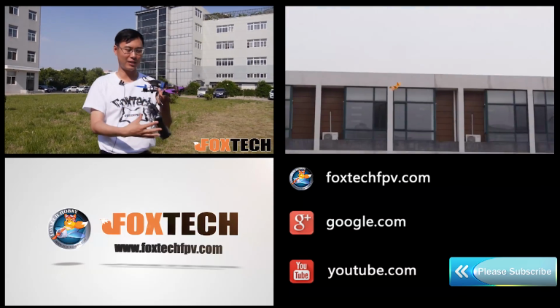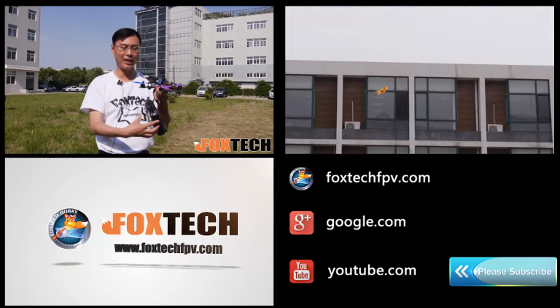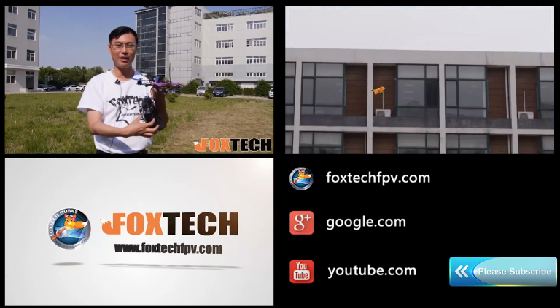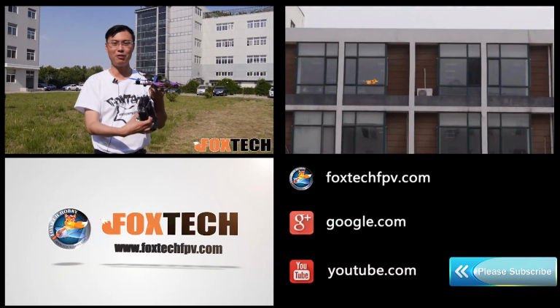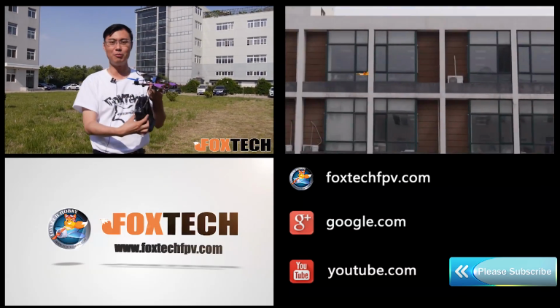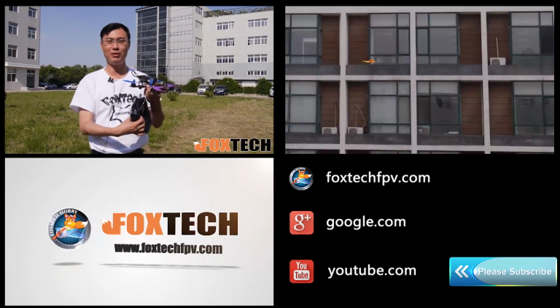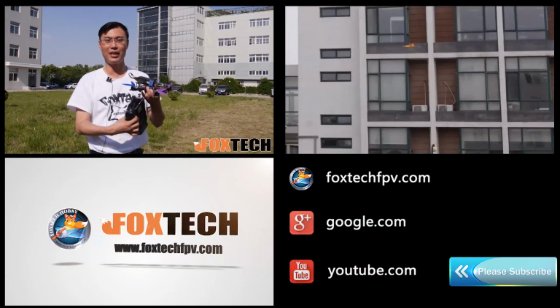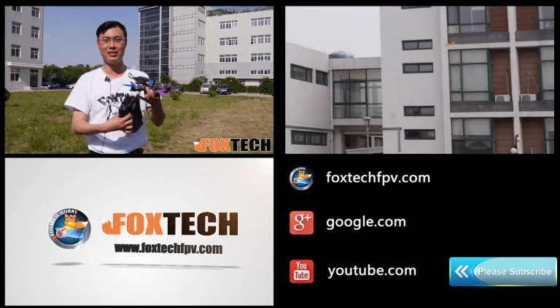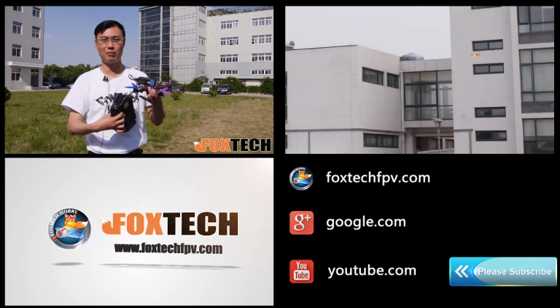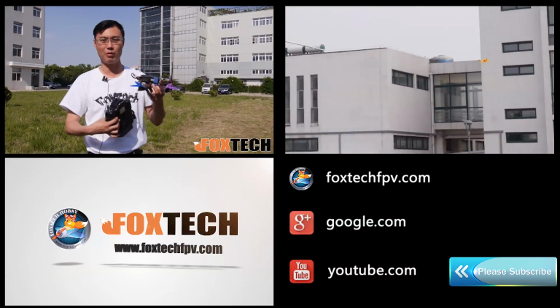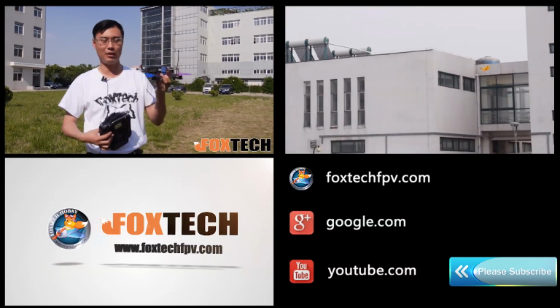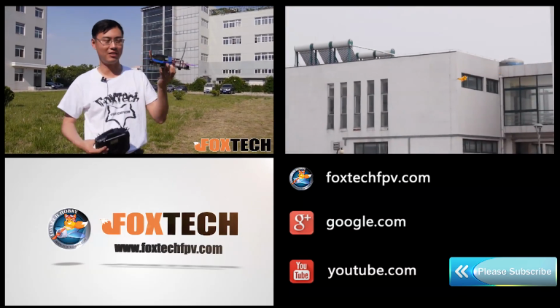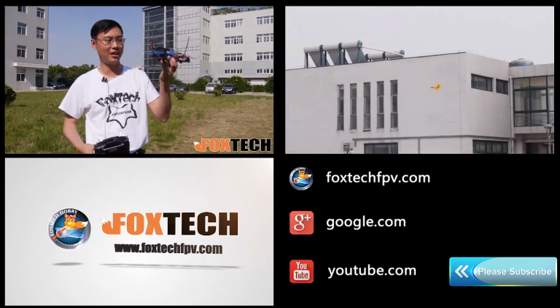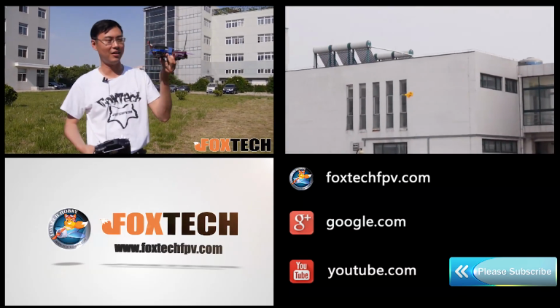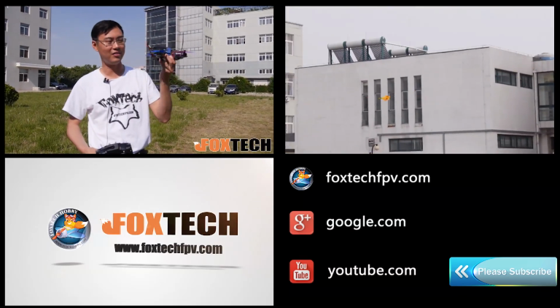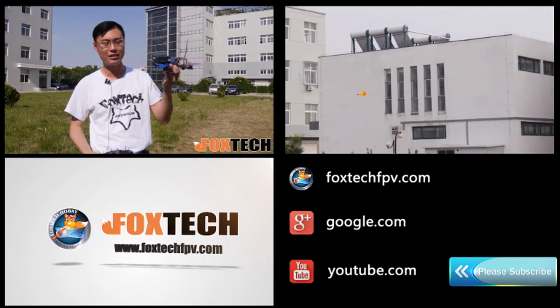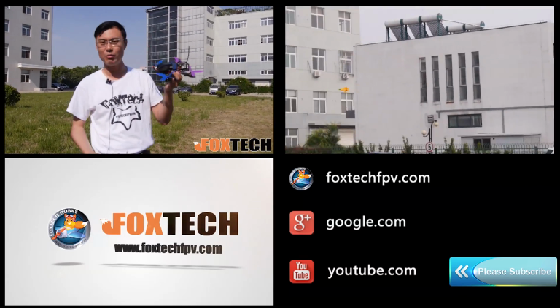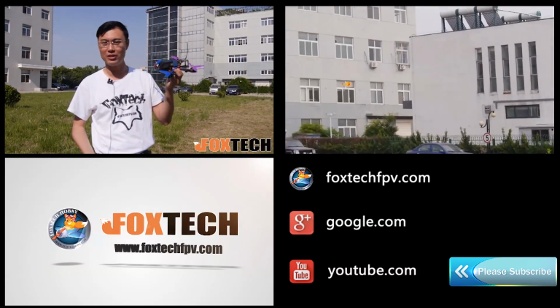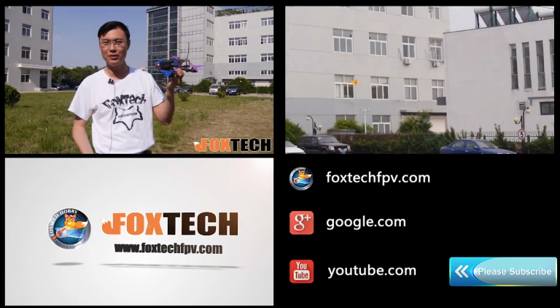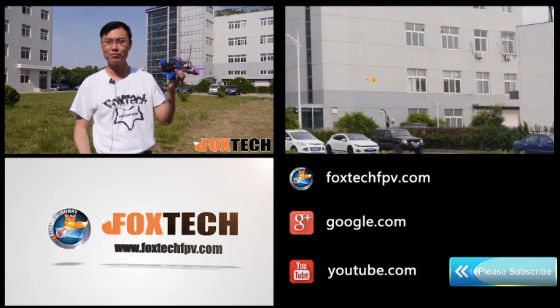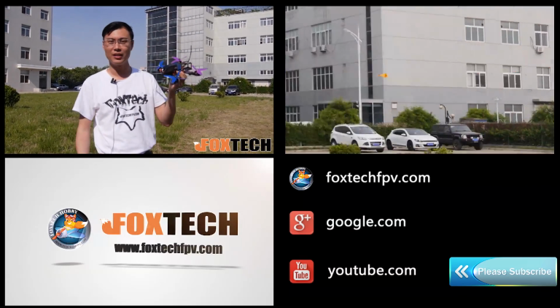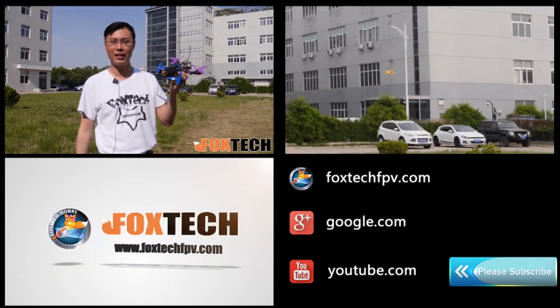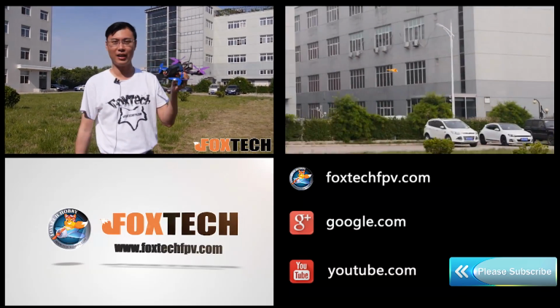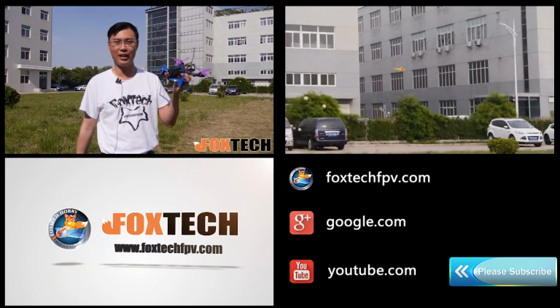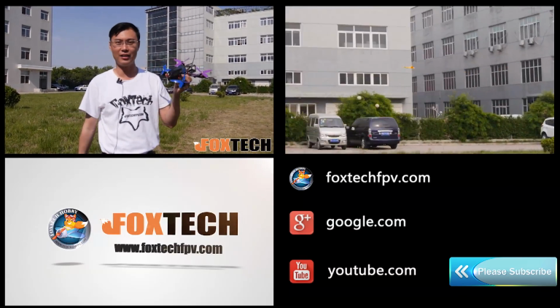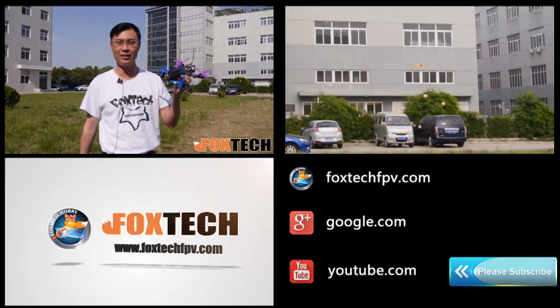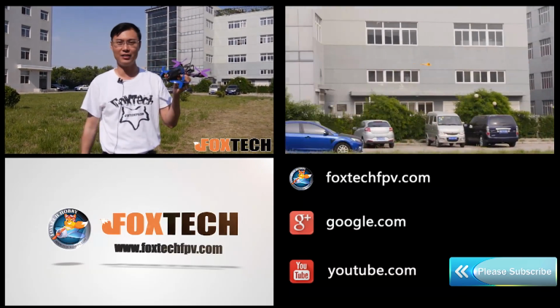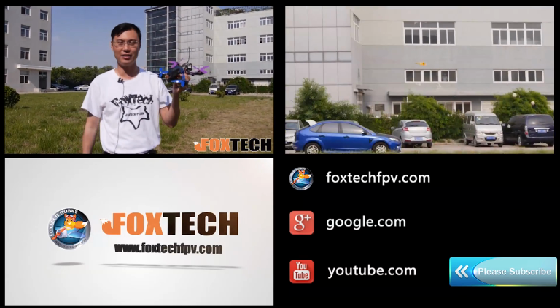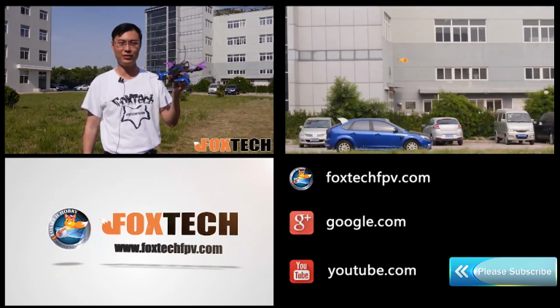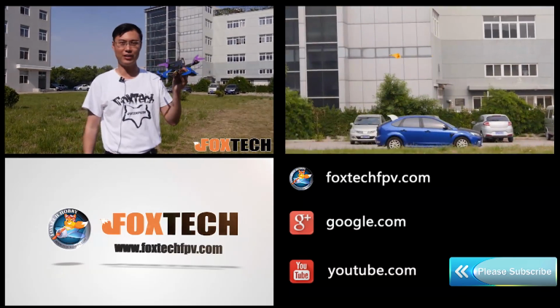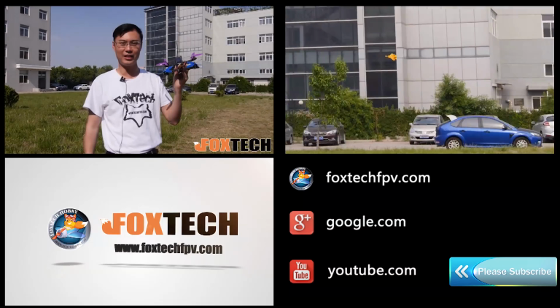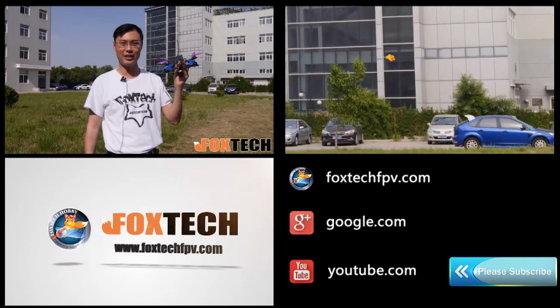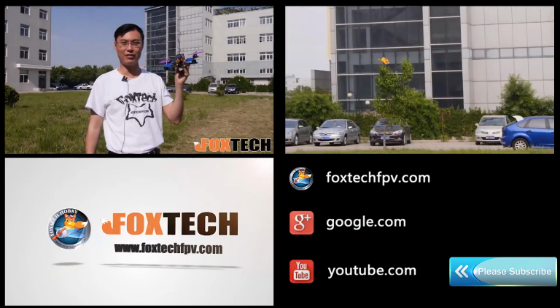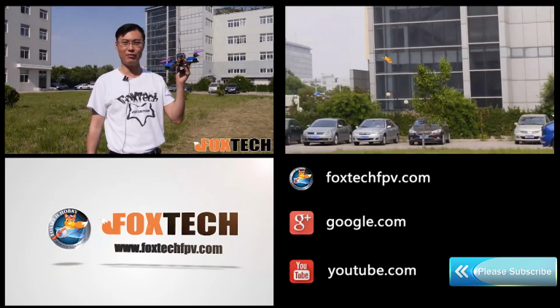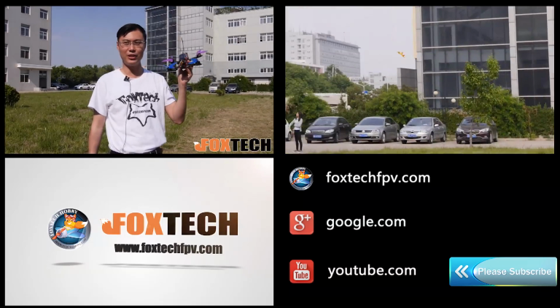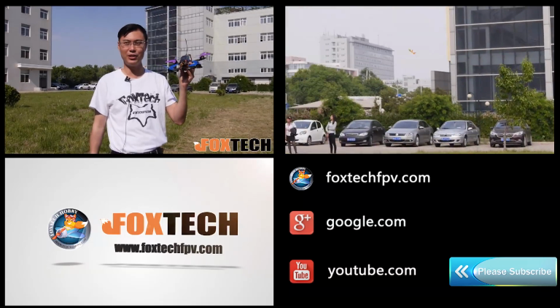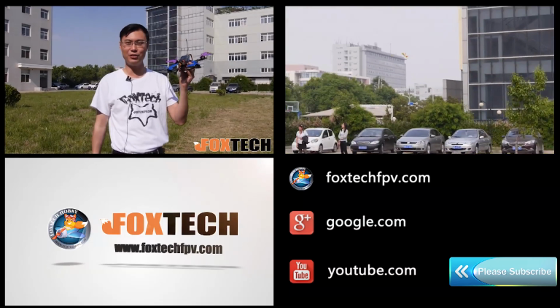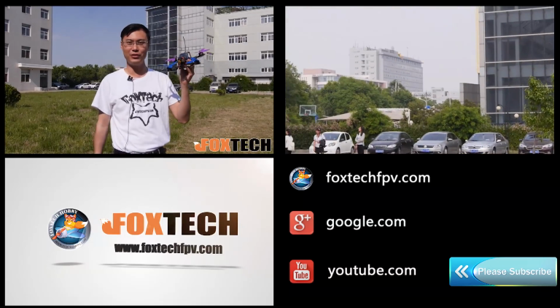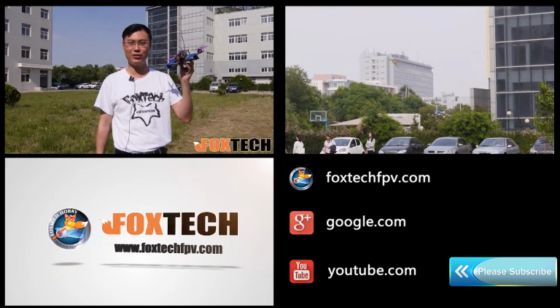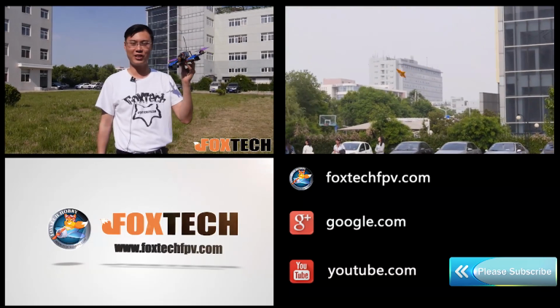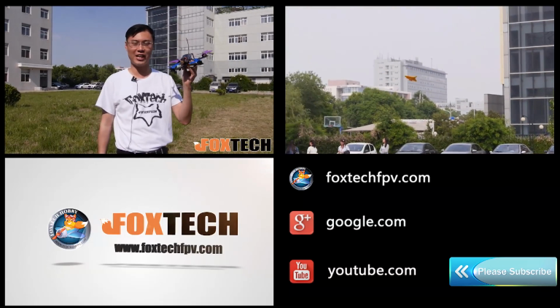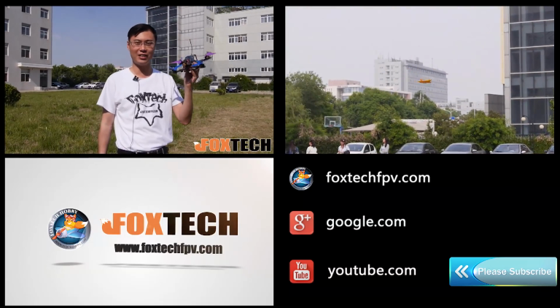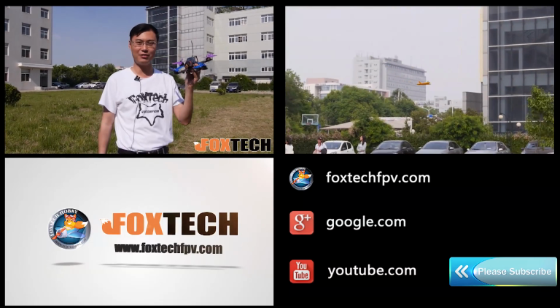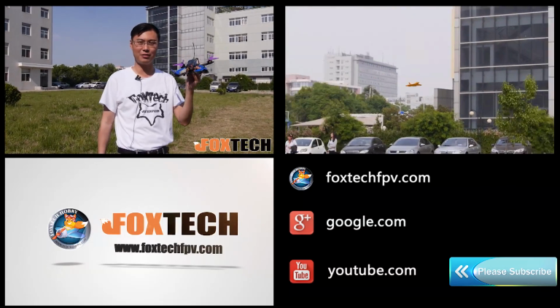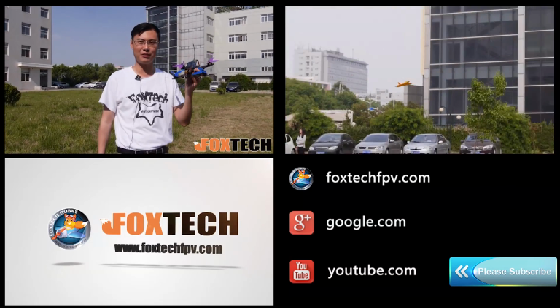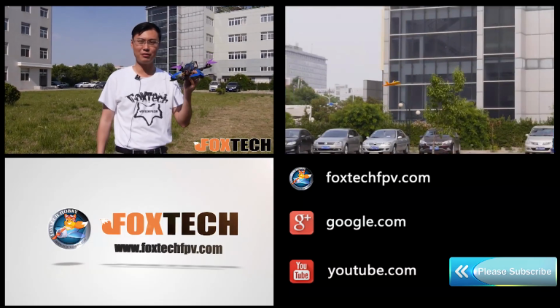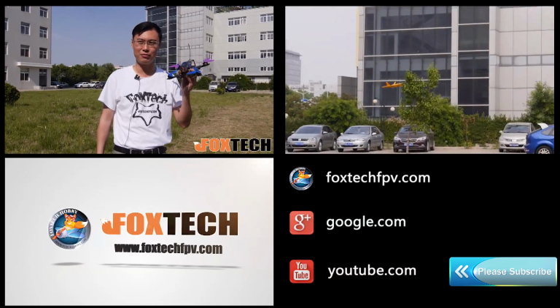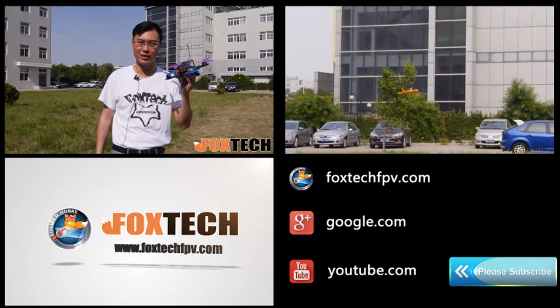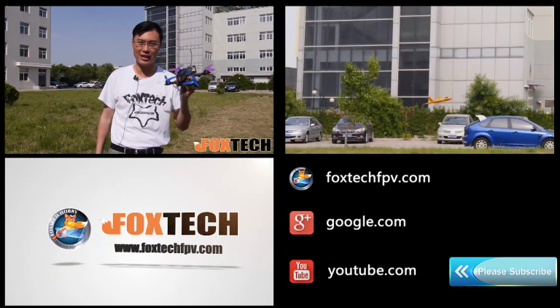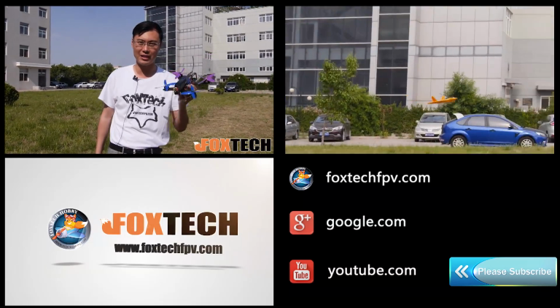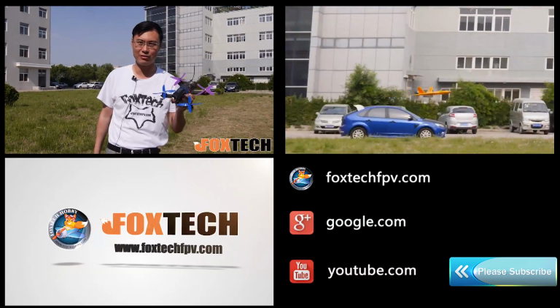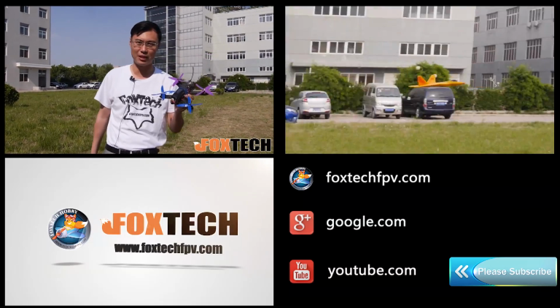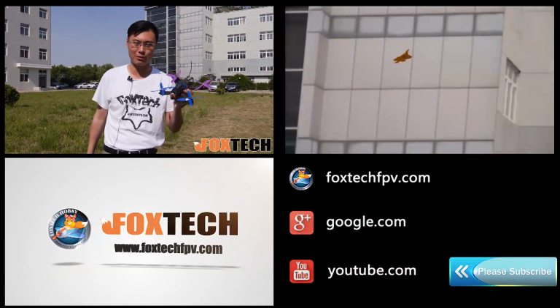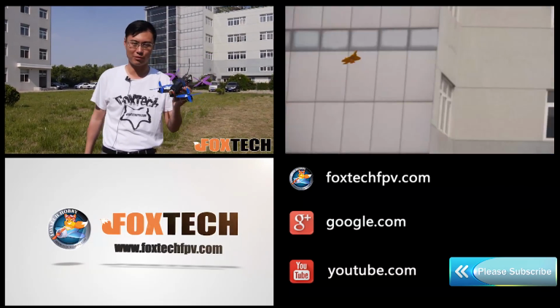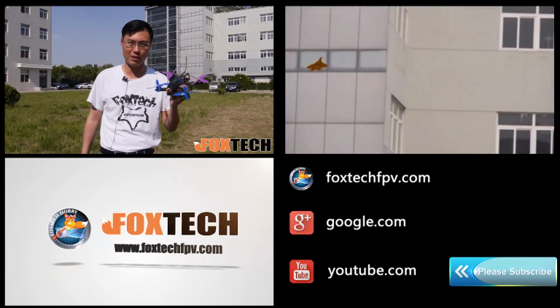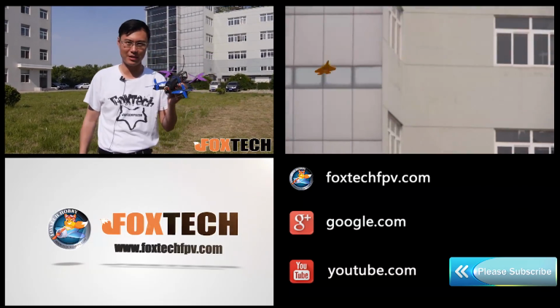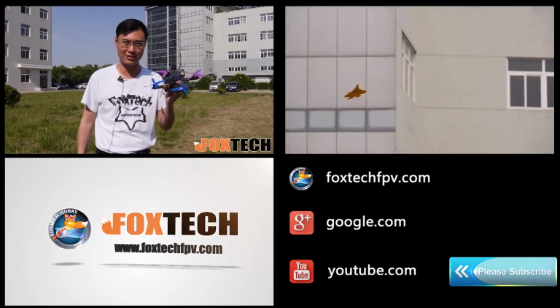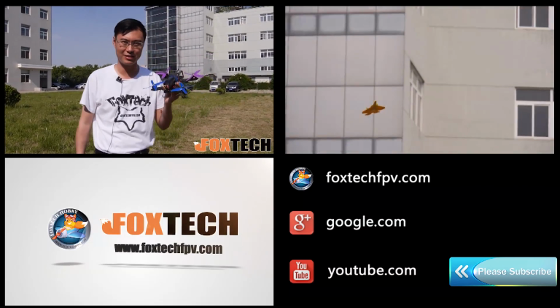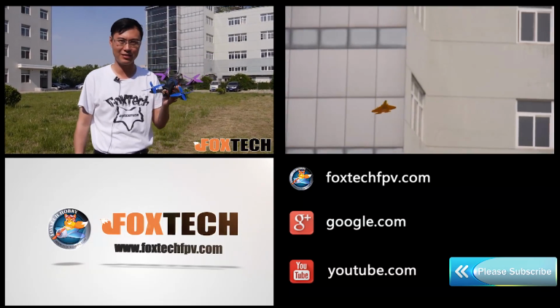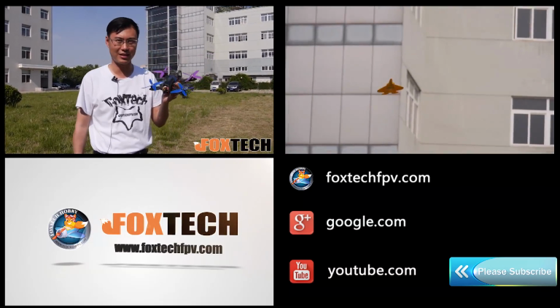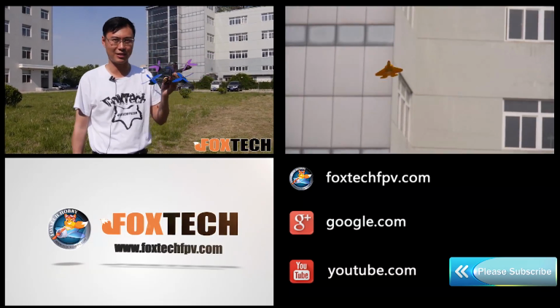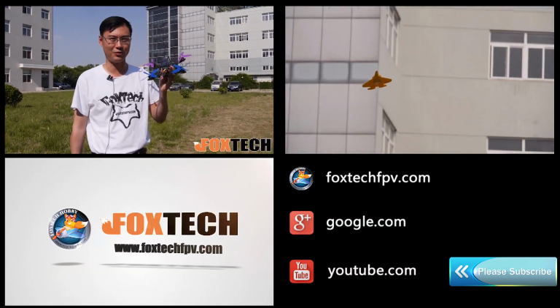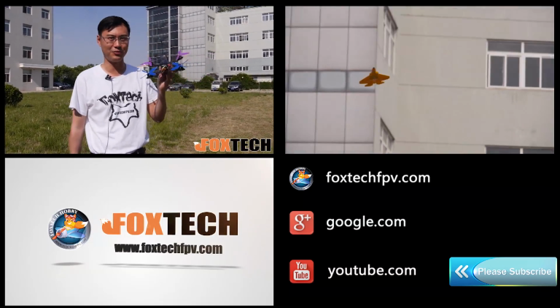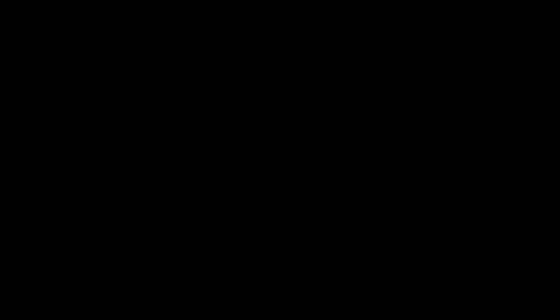I hope you like this propeller and this motor, and if you like our video channel don't forget to subscribe us. Thank you.